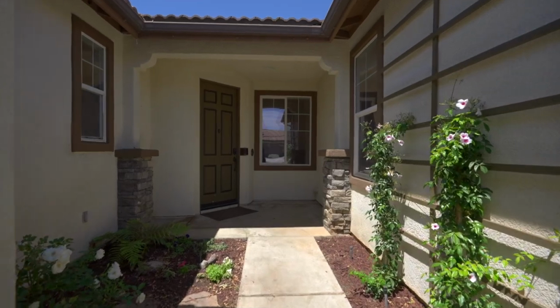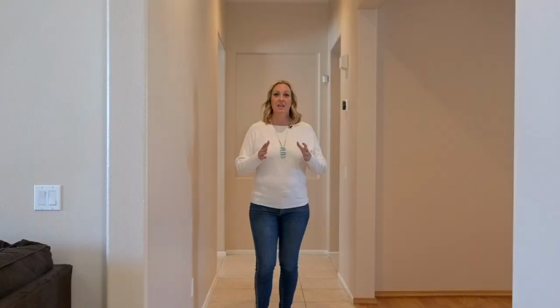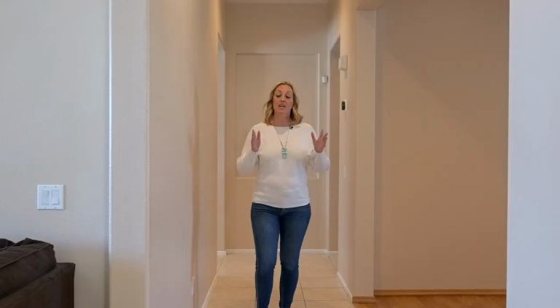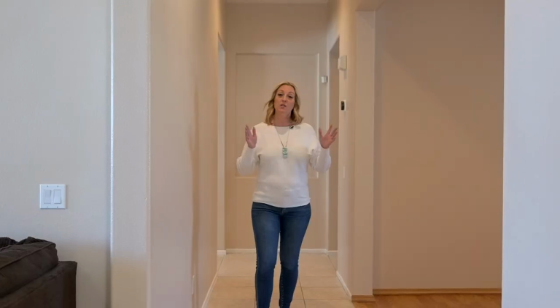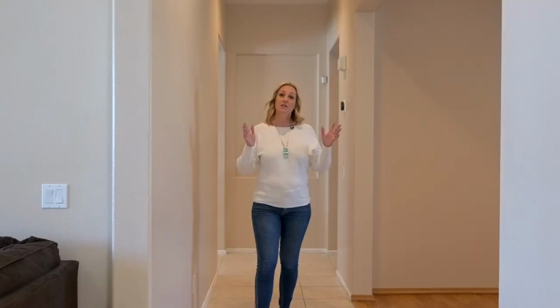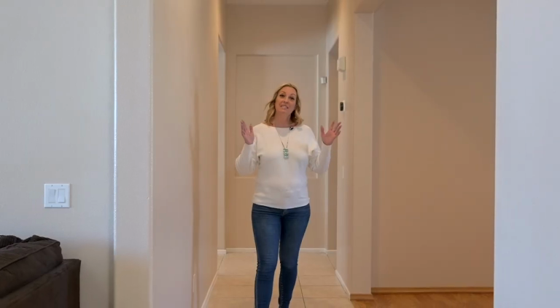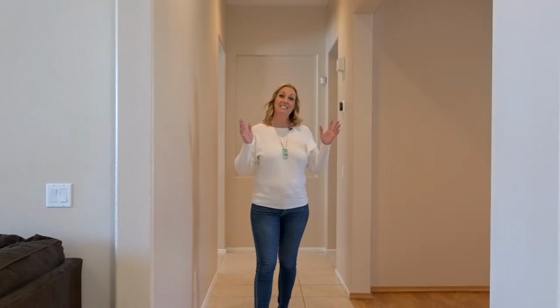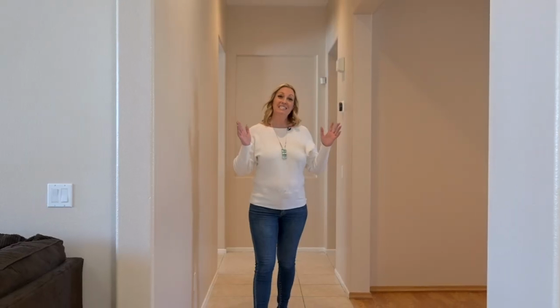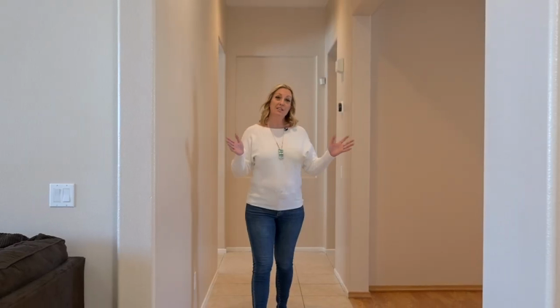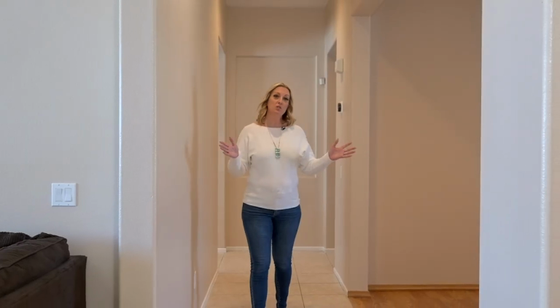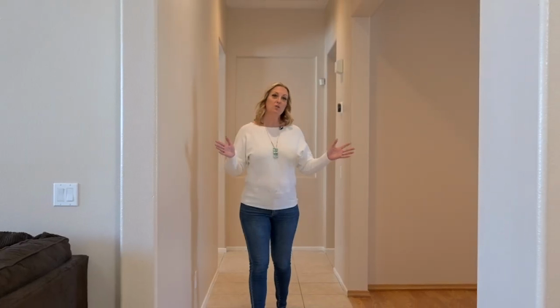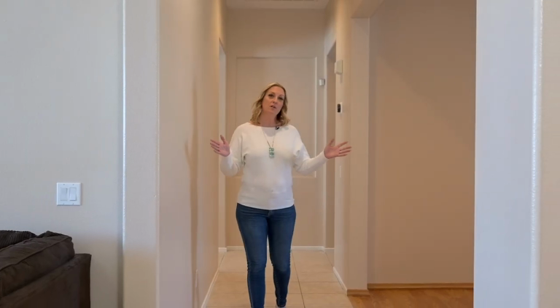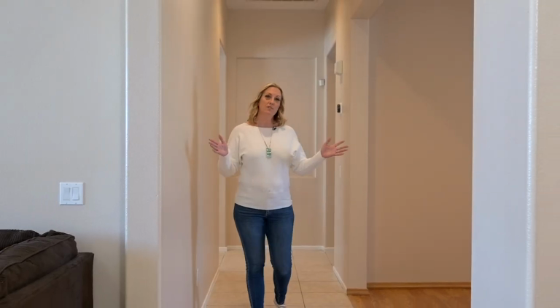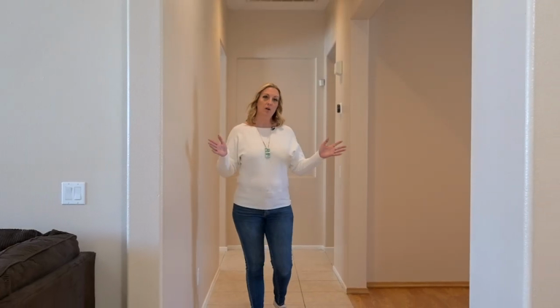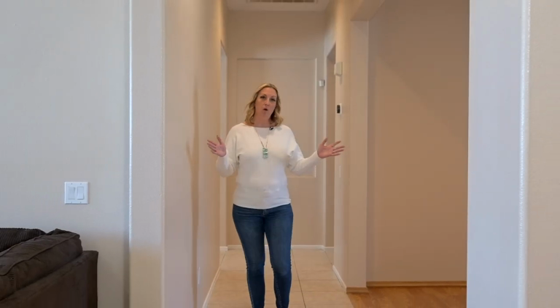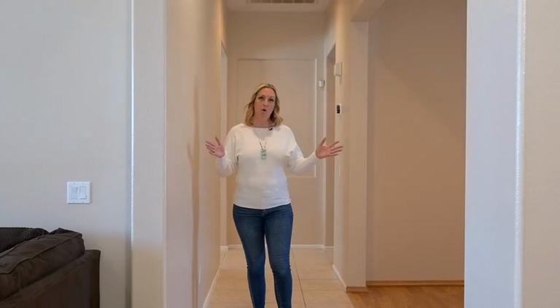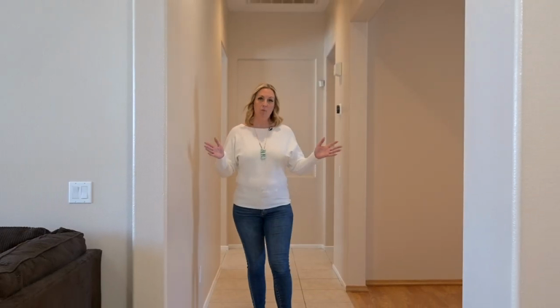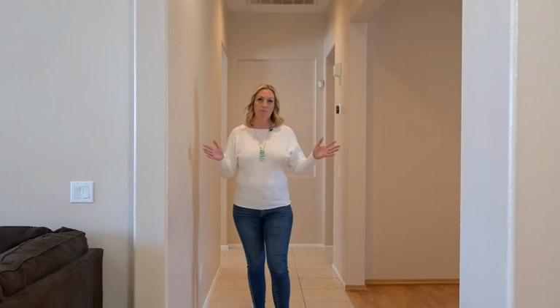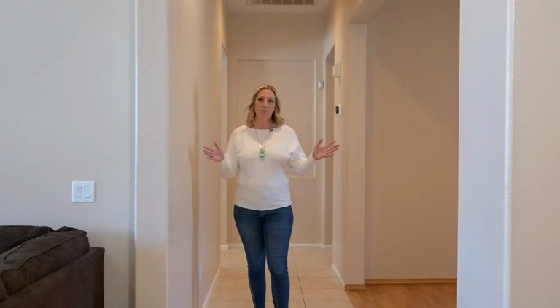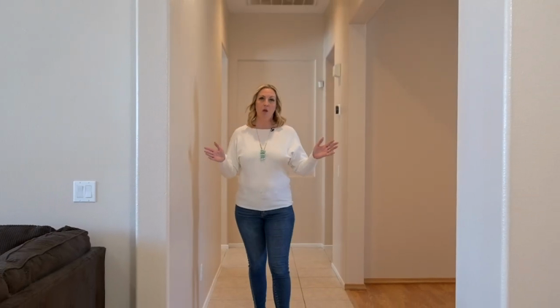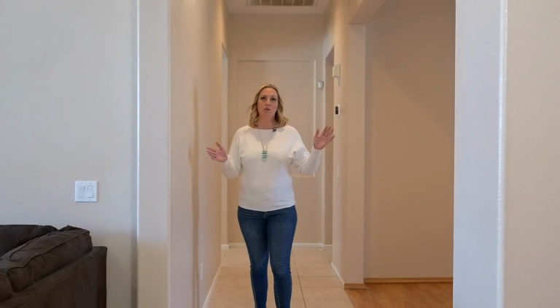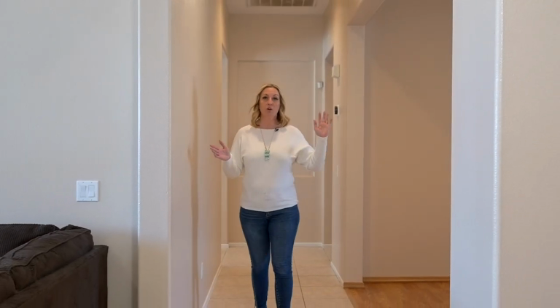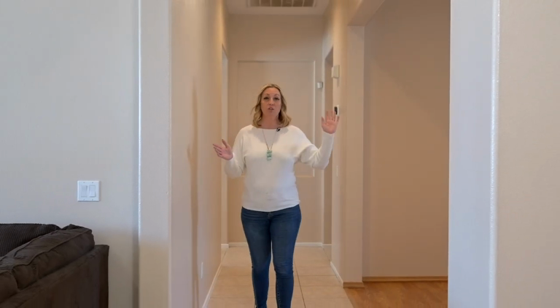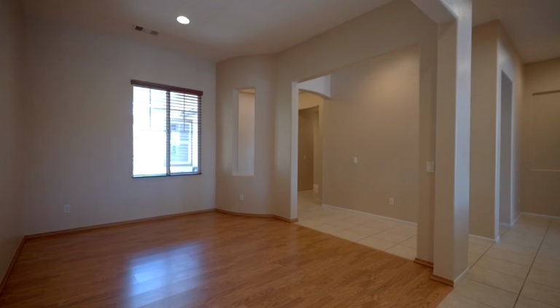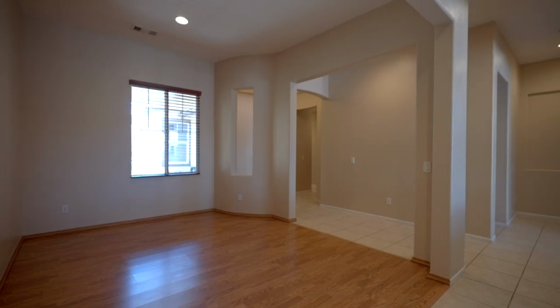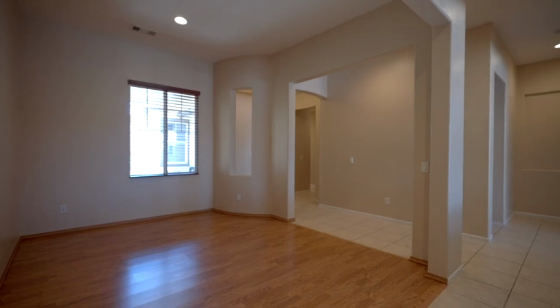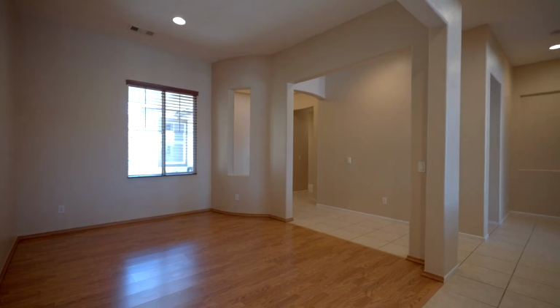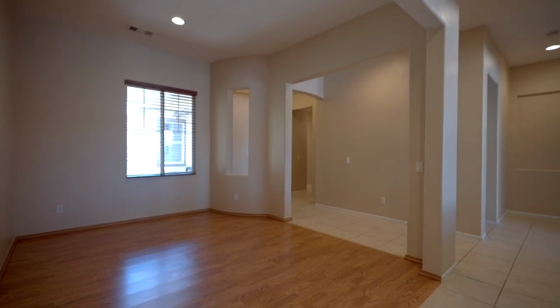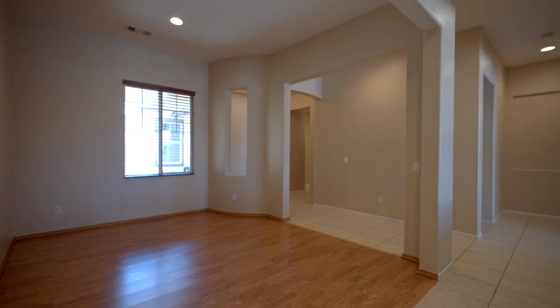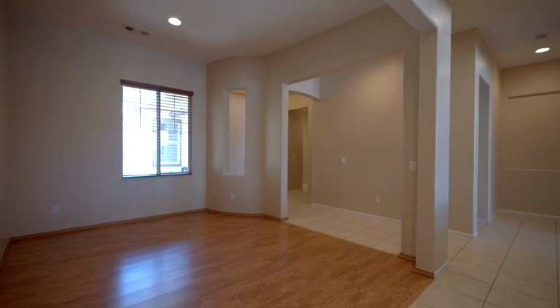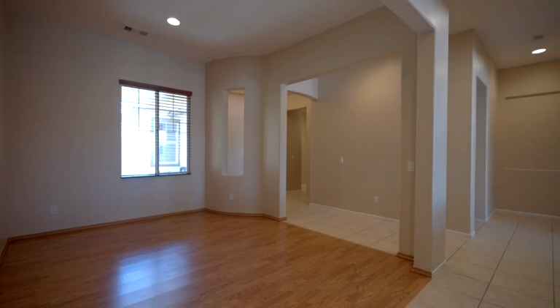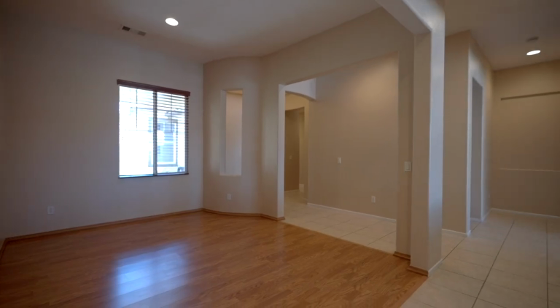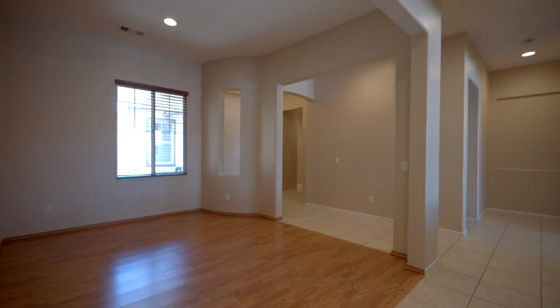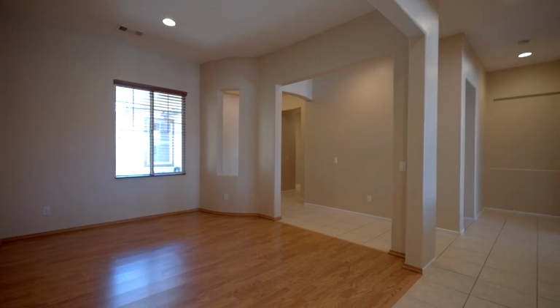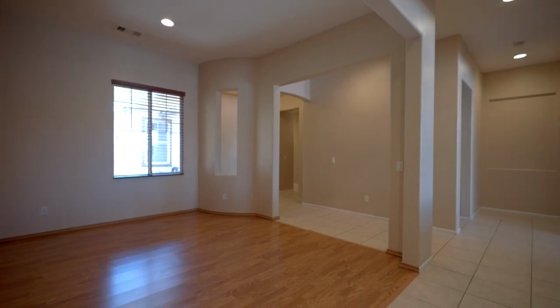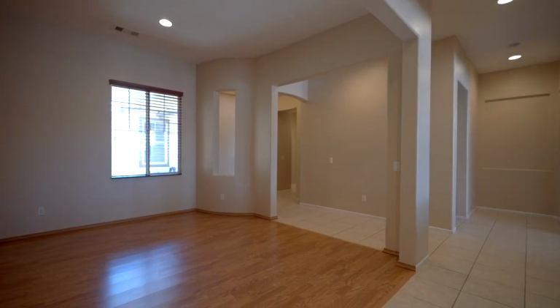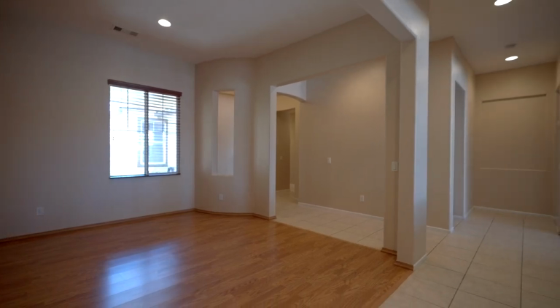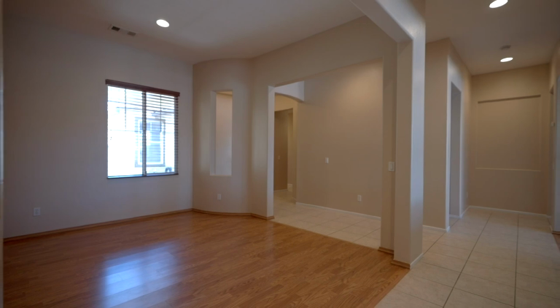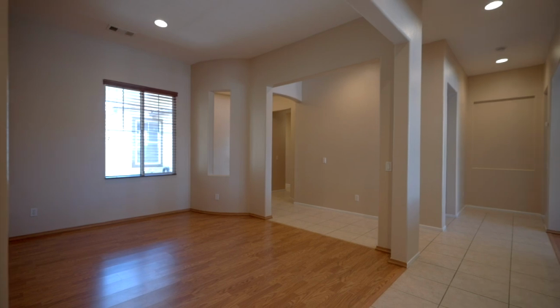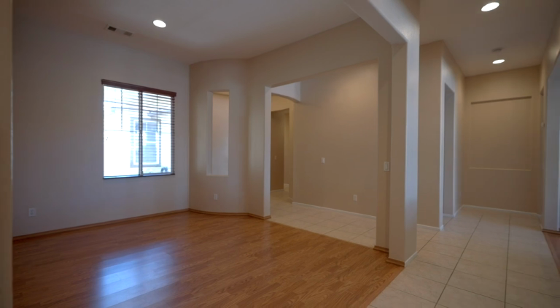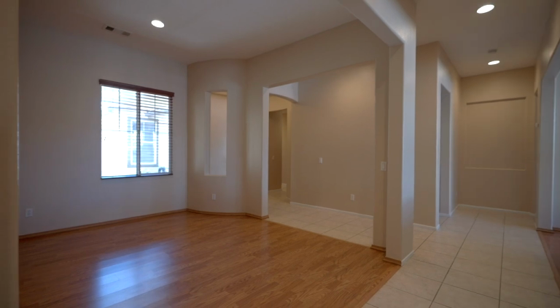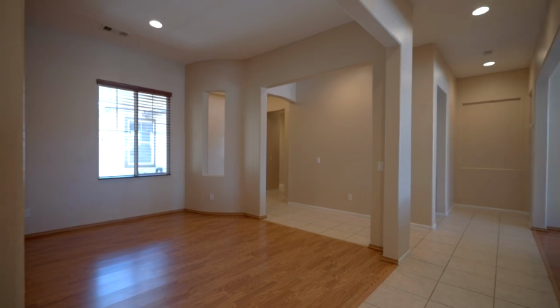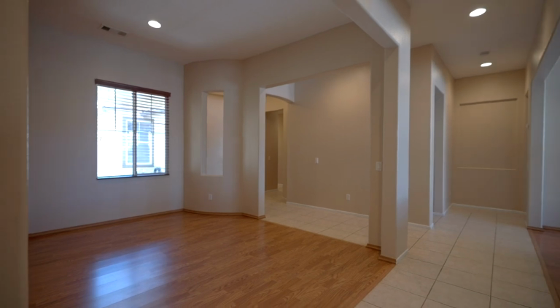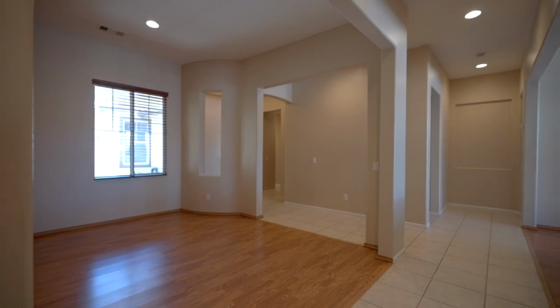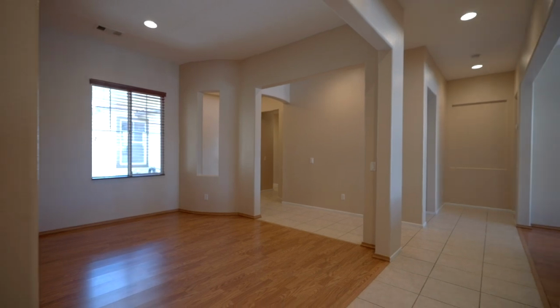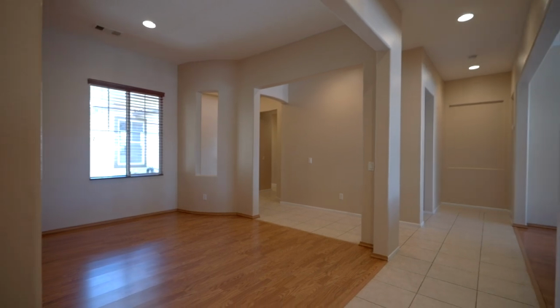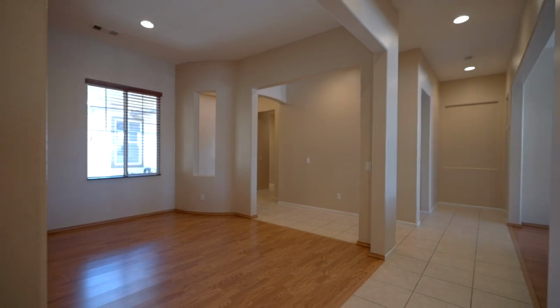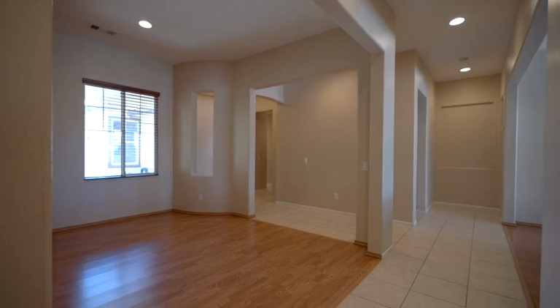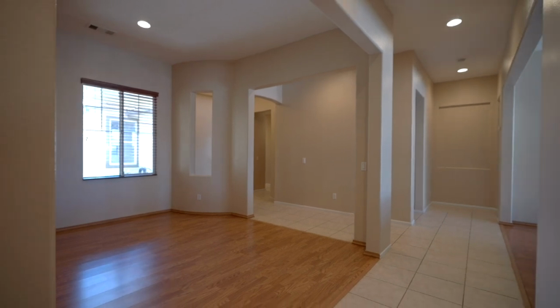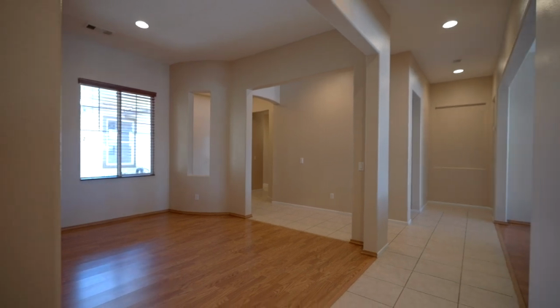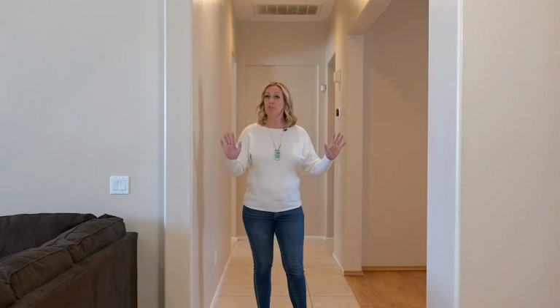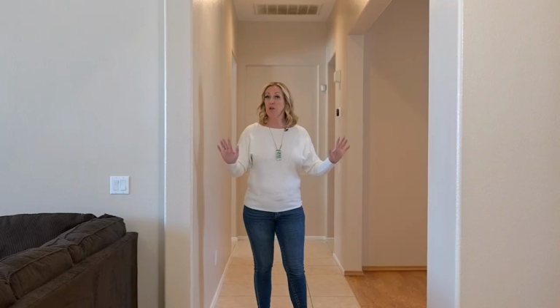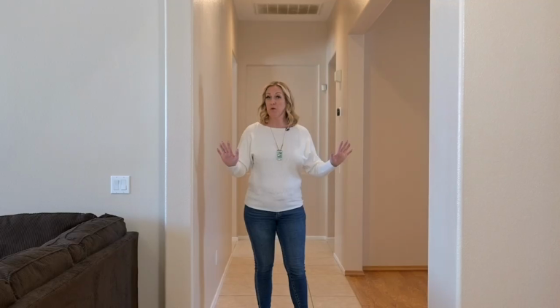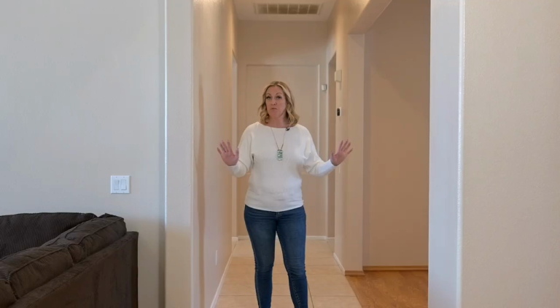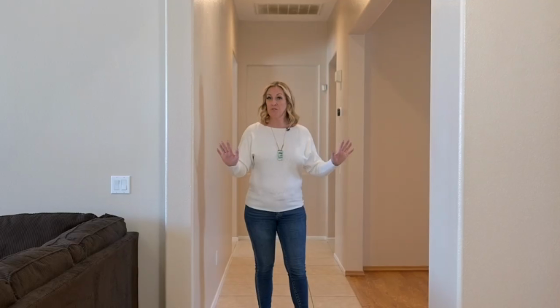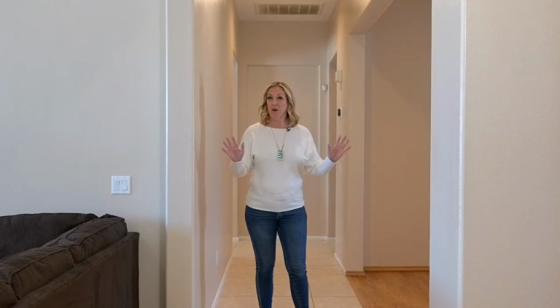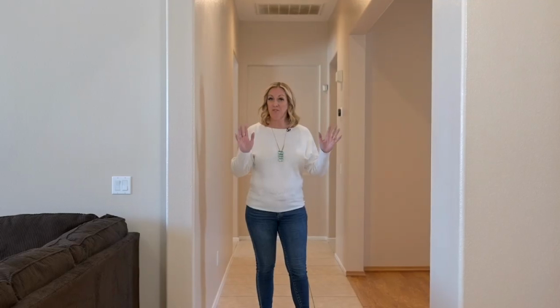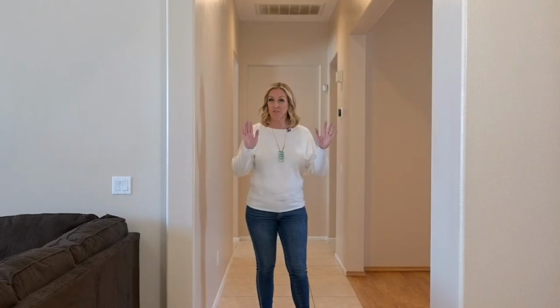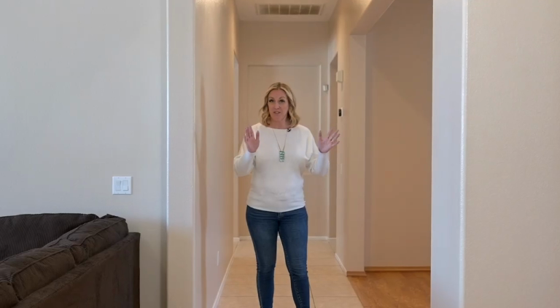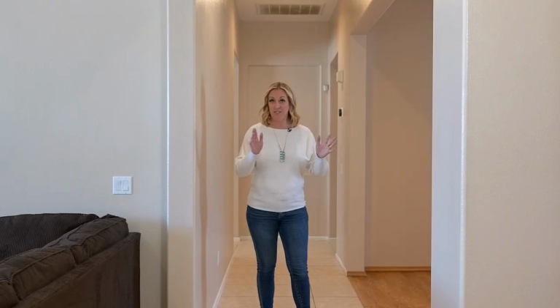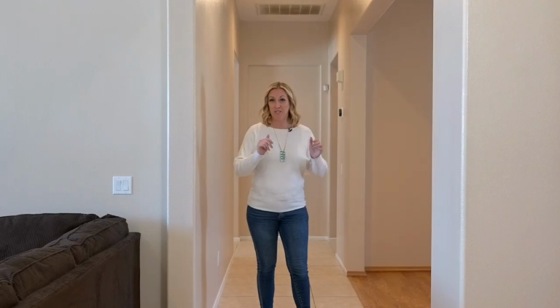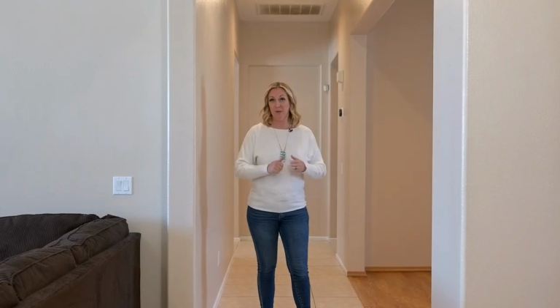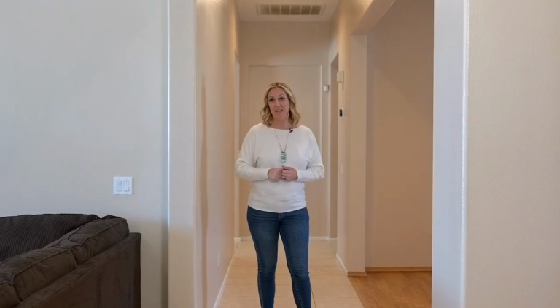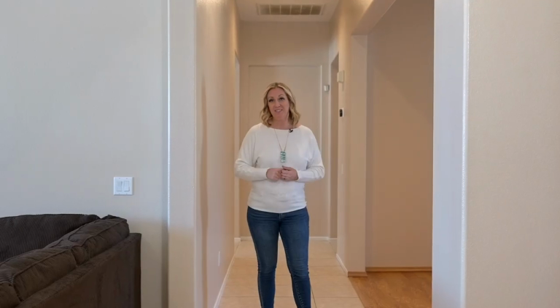Here in the center of the home are your dining room and living room, and everything flows off of this space.